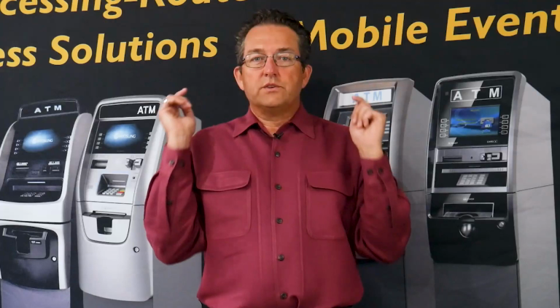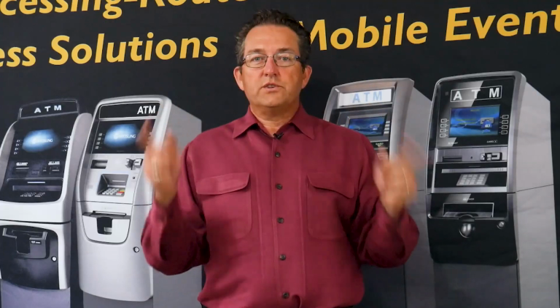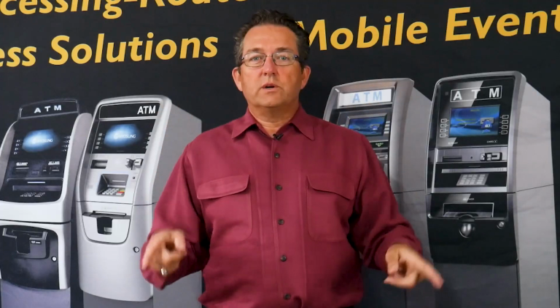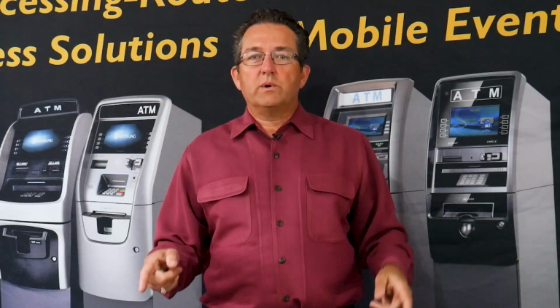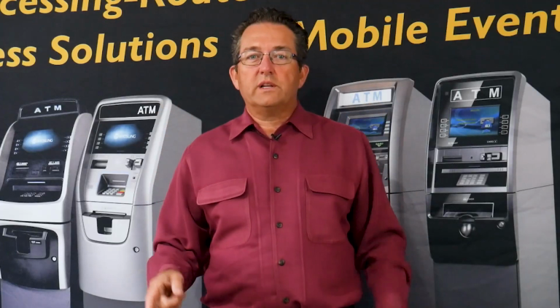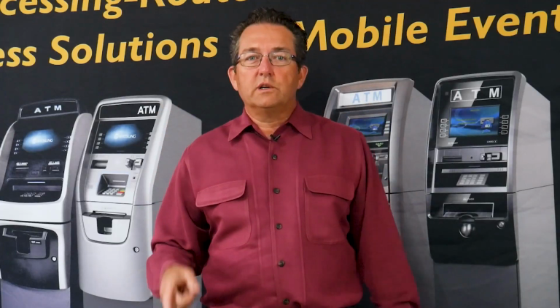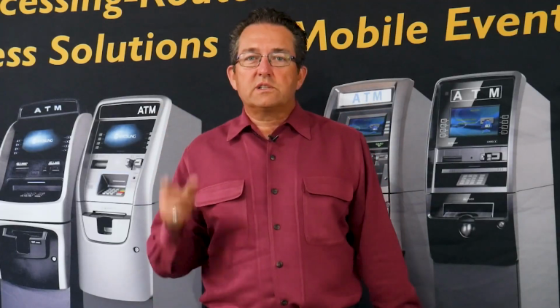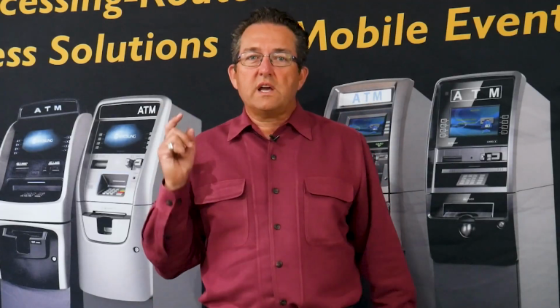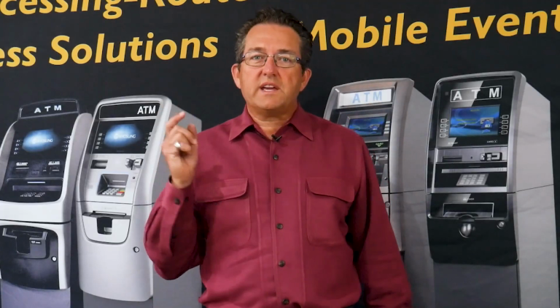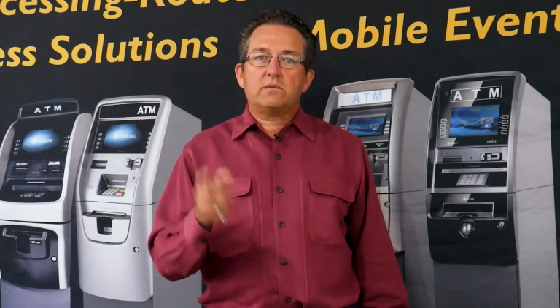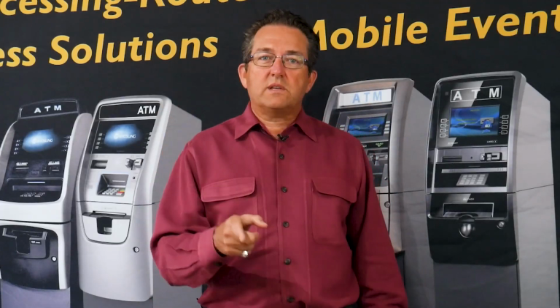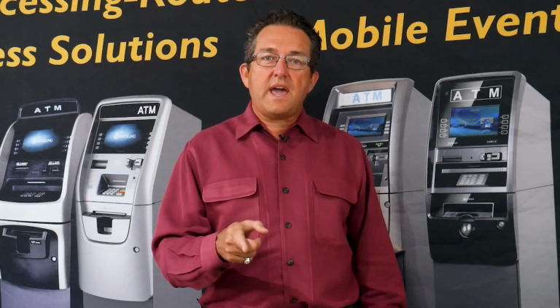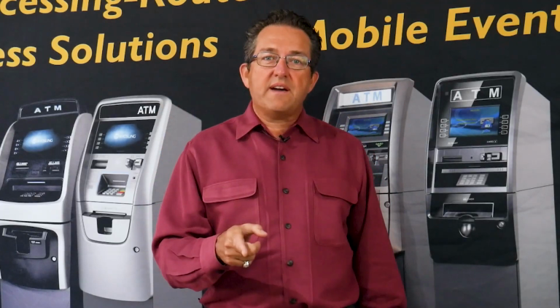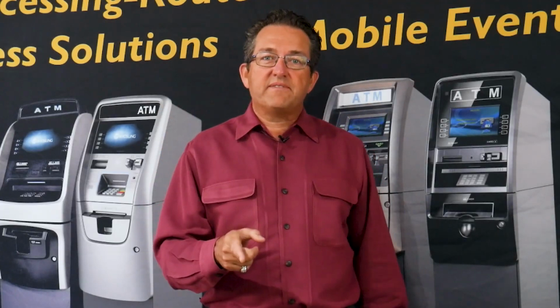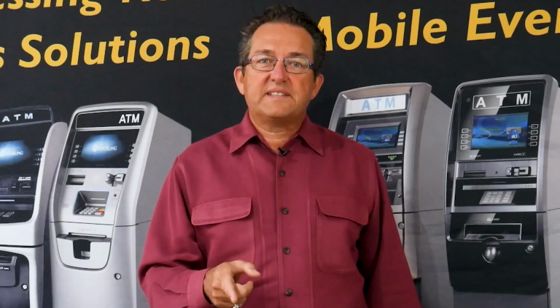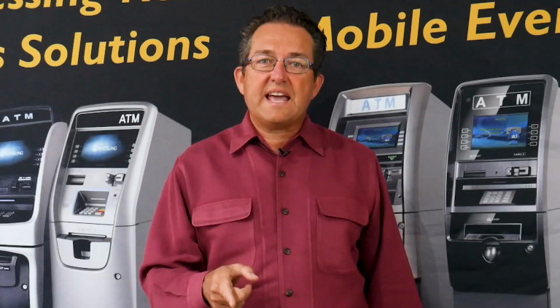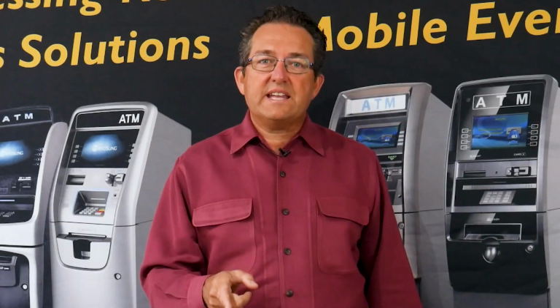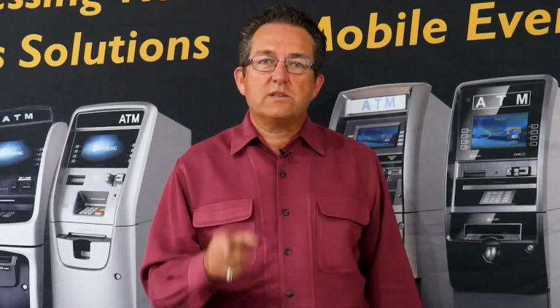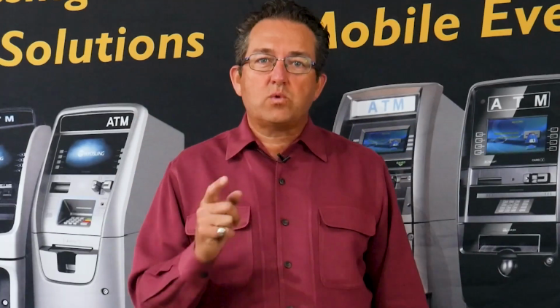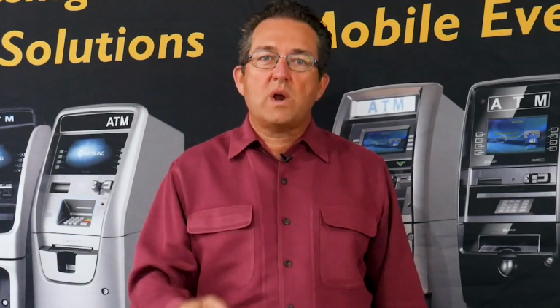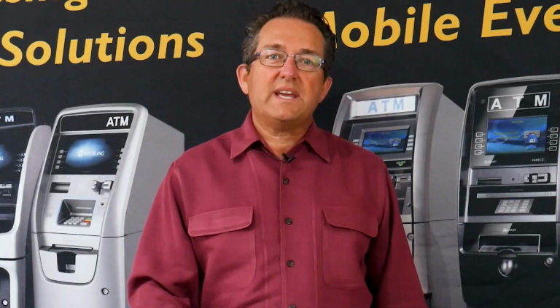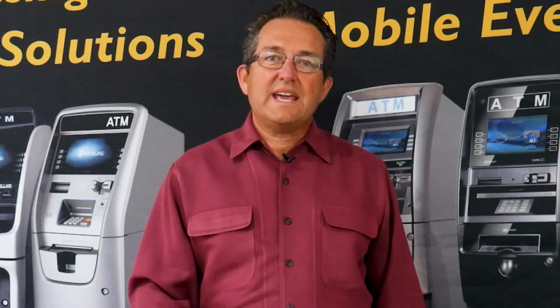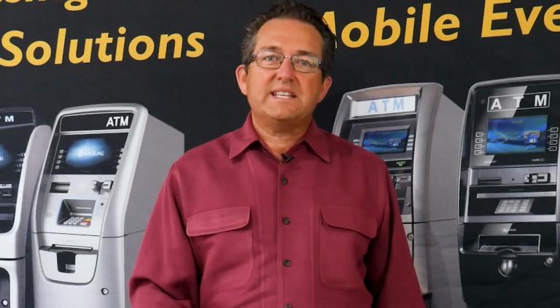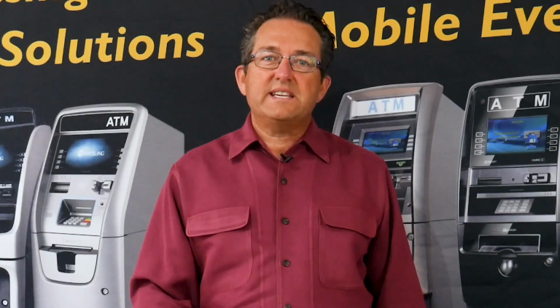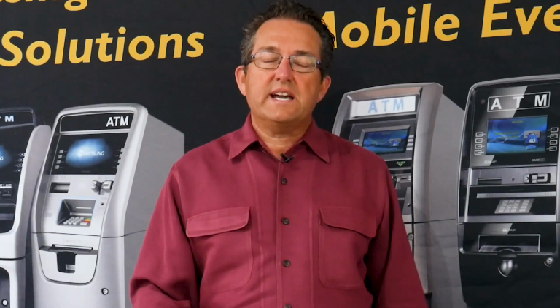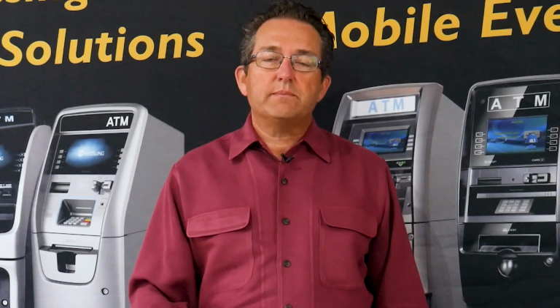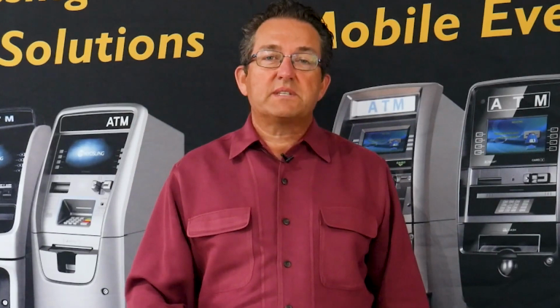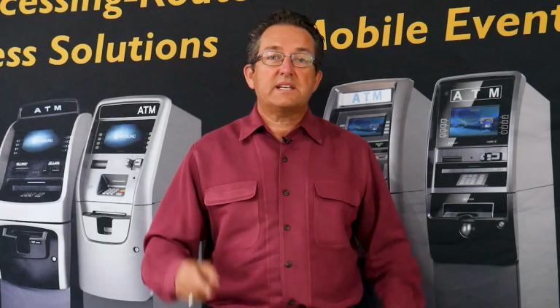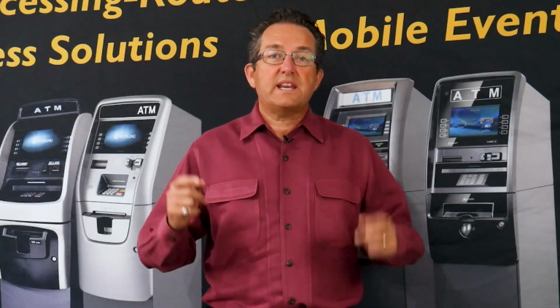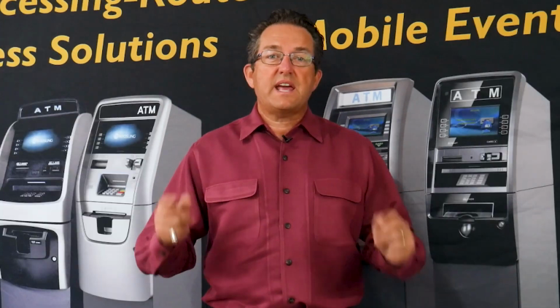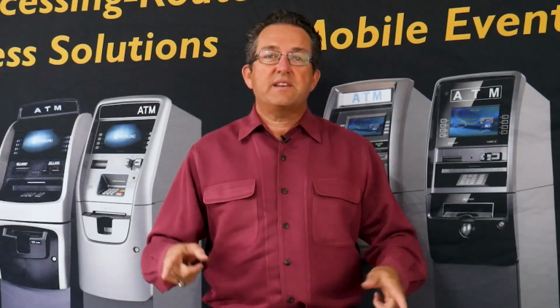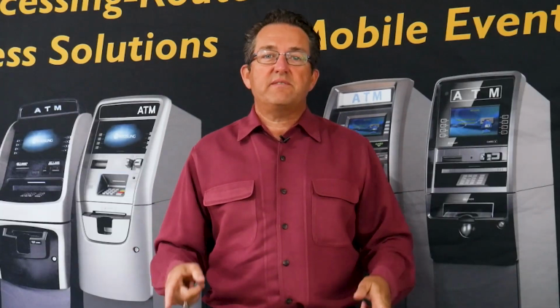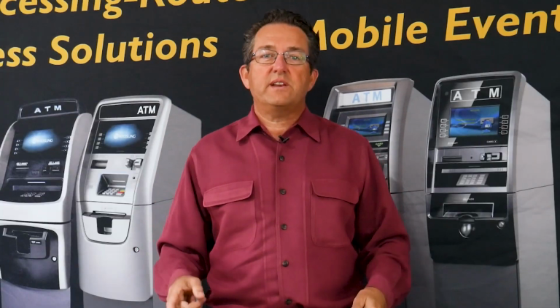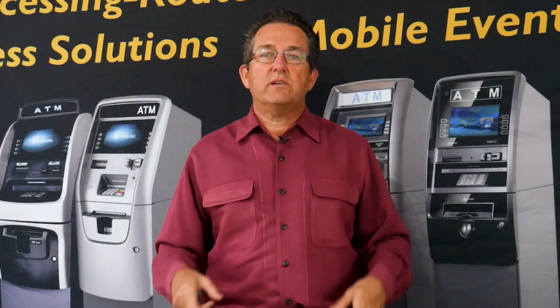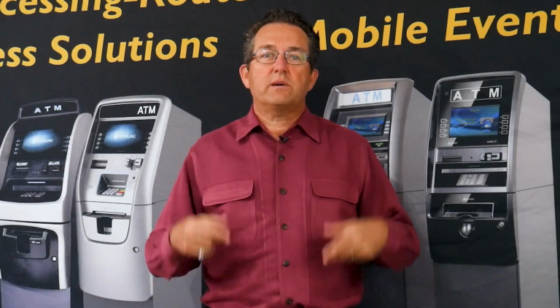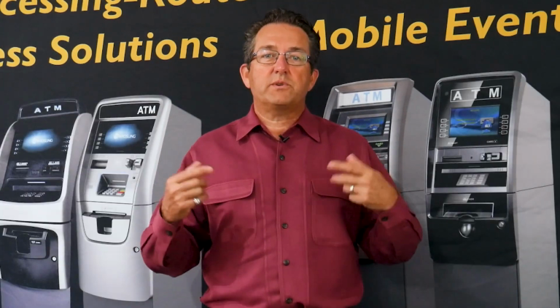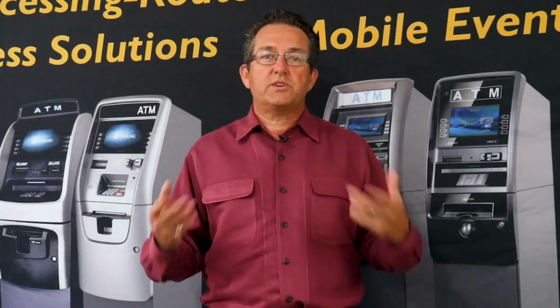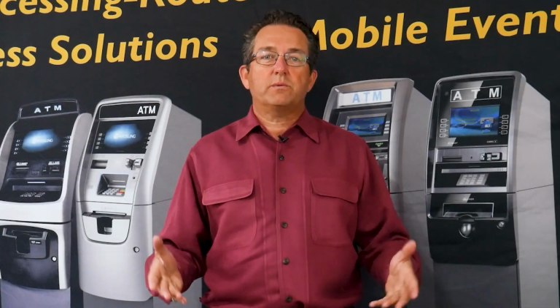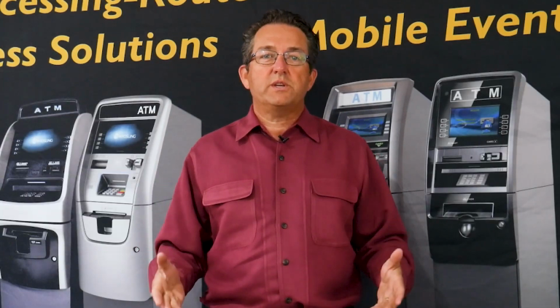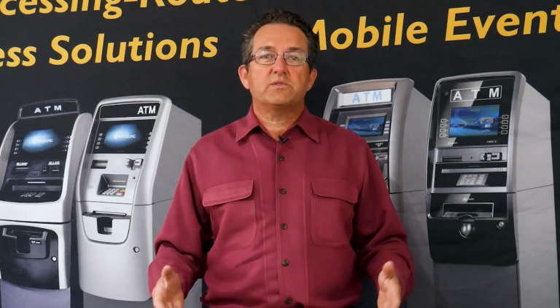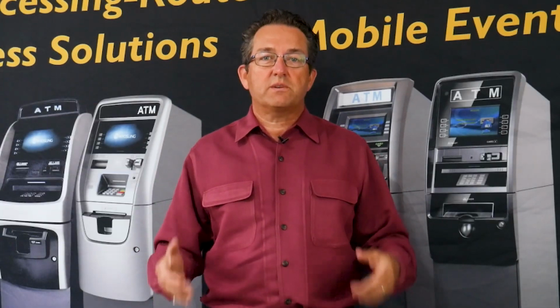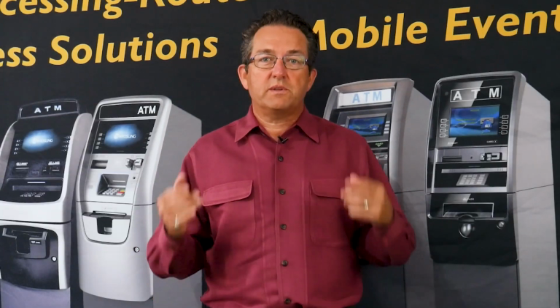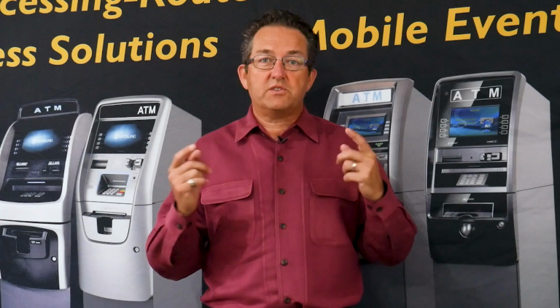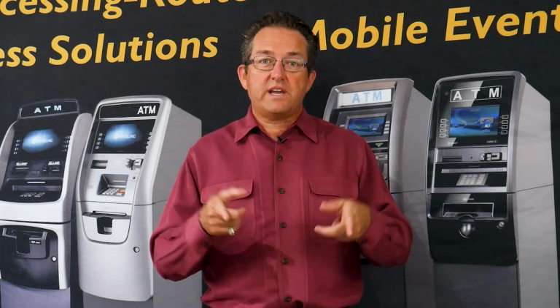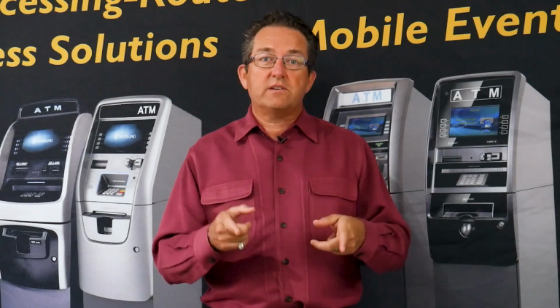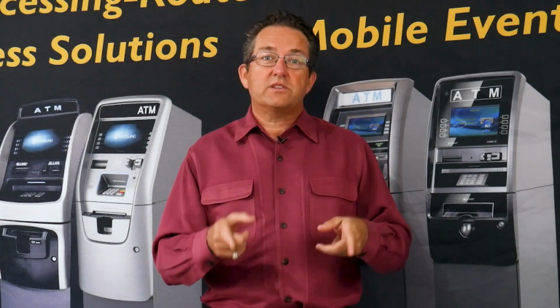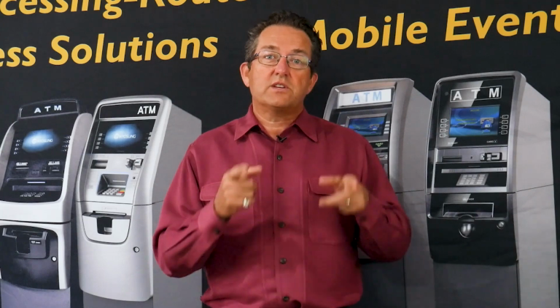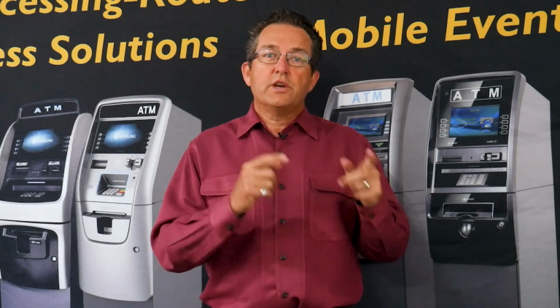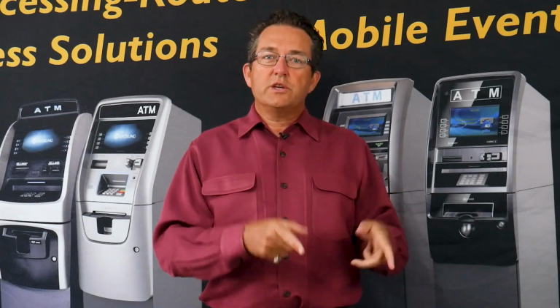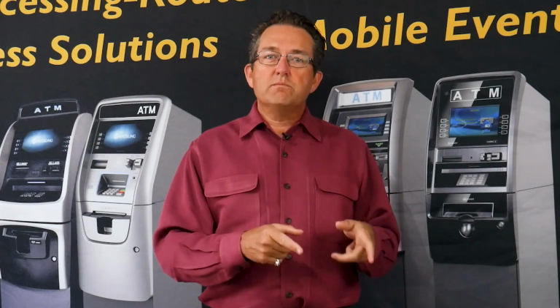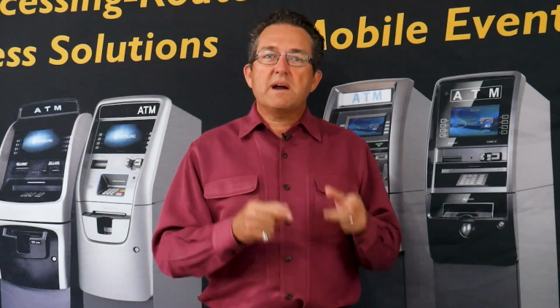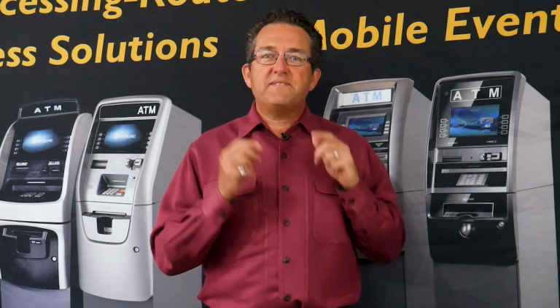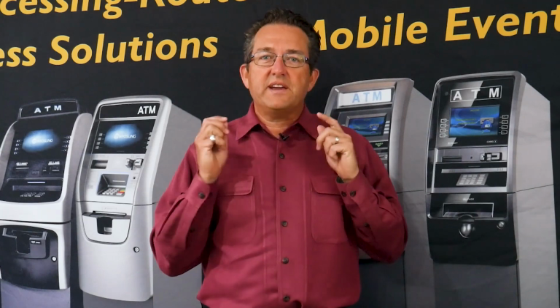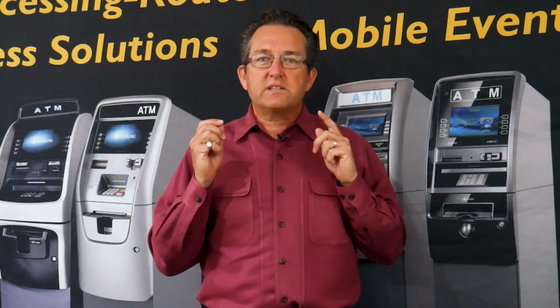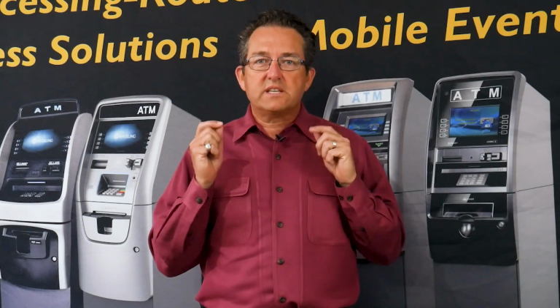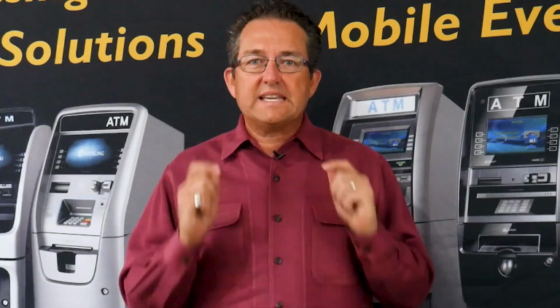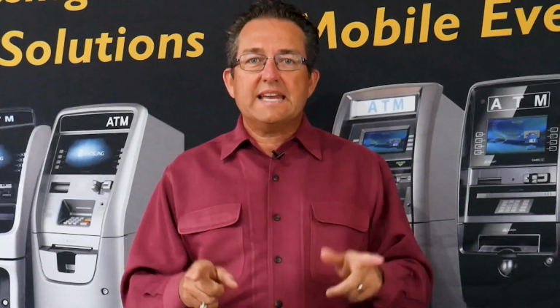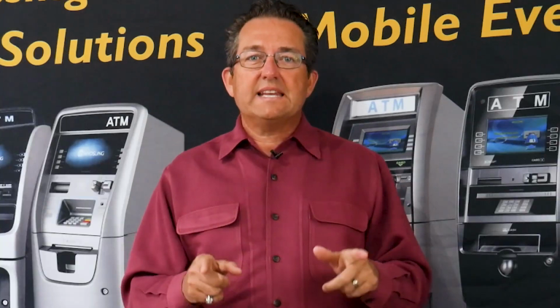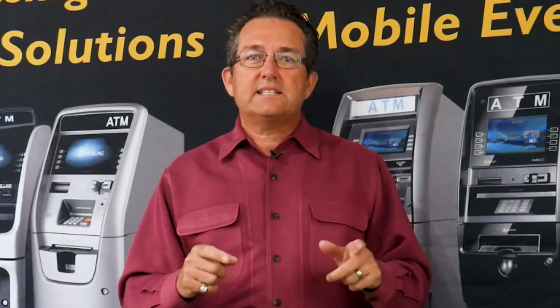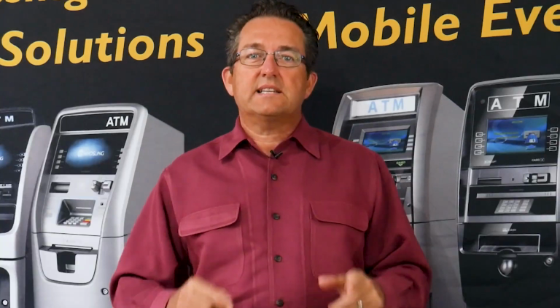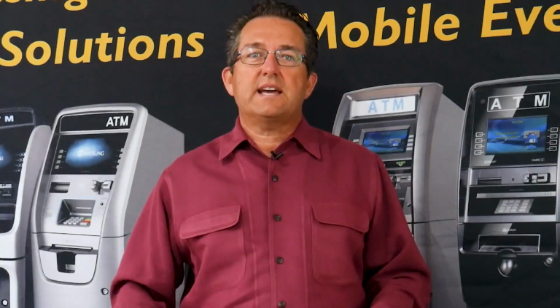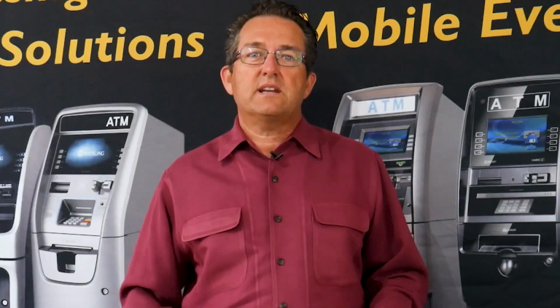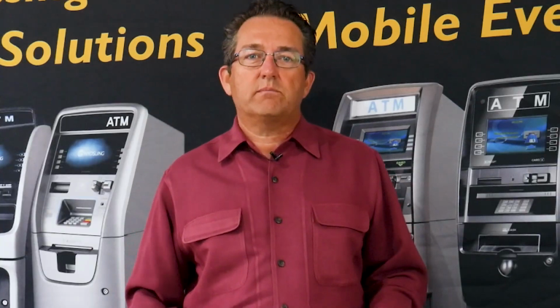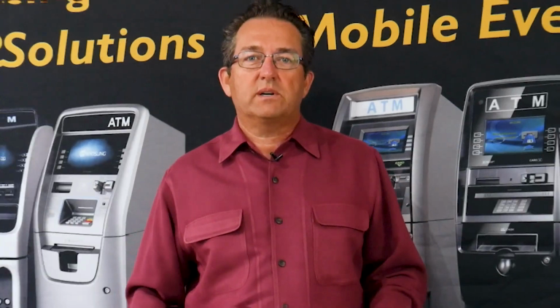Do you know what it looks like to have 10, 20 ATMs? Stay to the end of the video and I'm going to share with you some of the challenges you might face getting to that number.